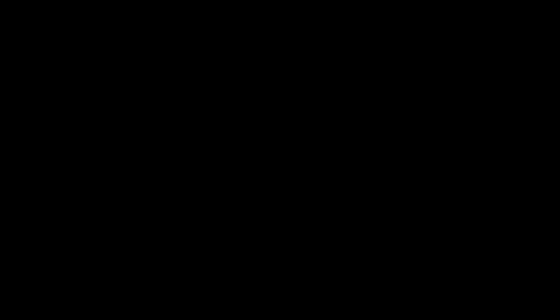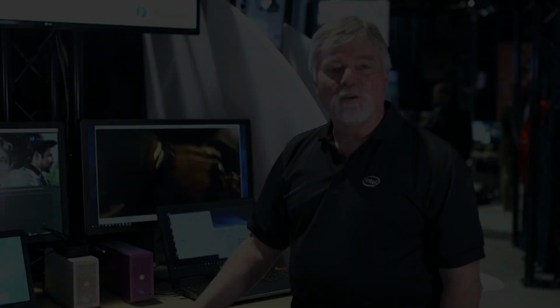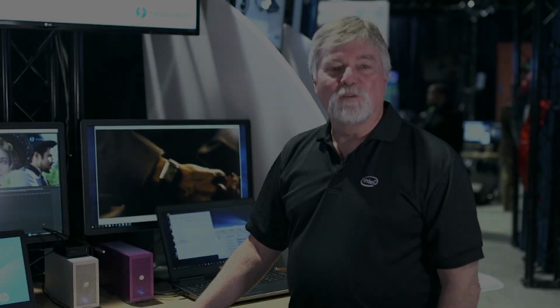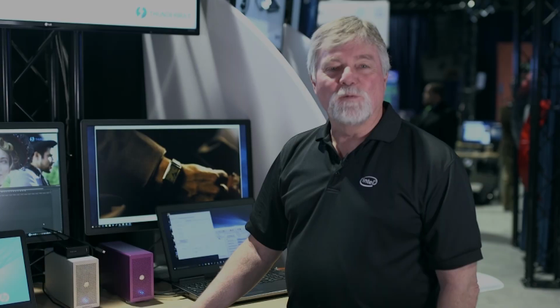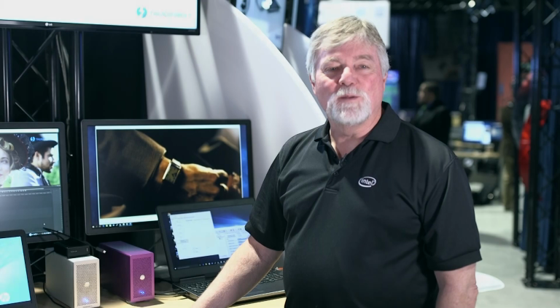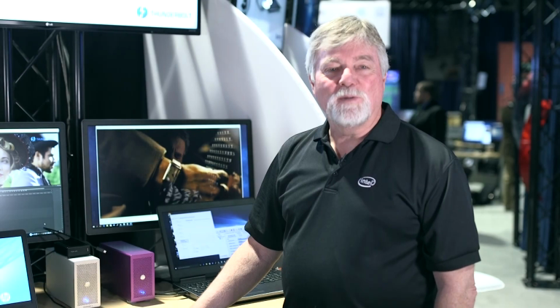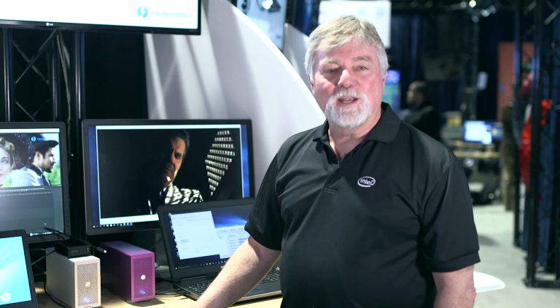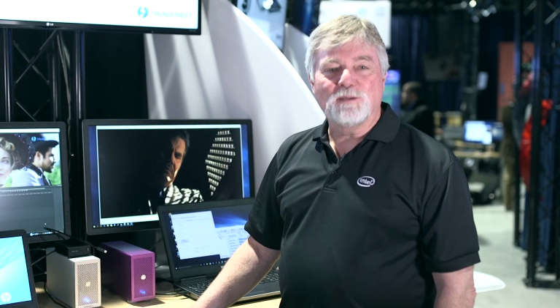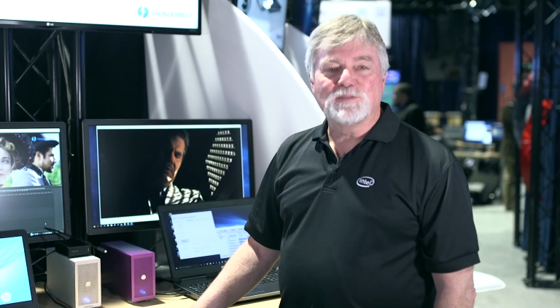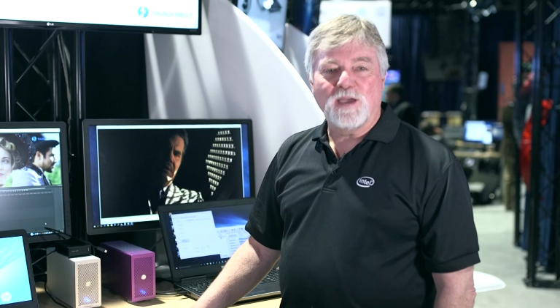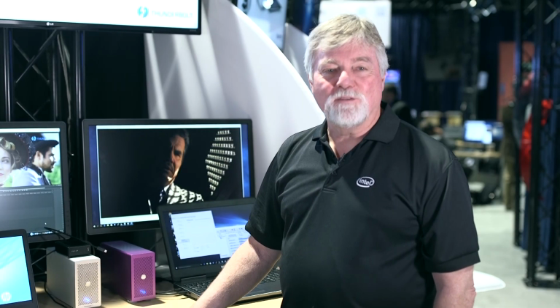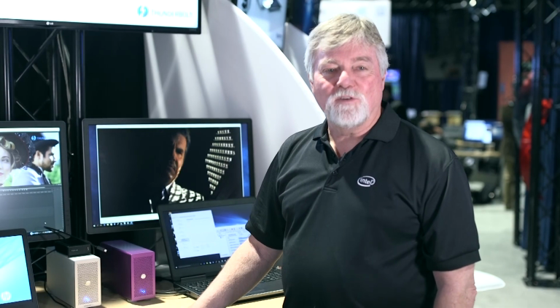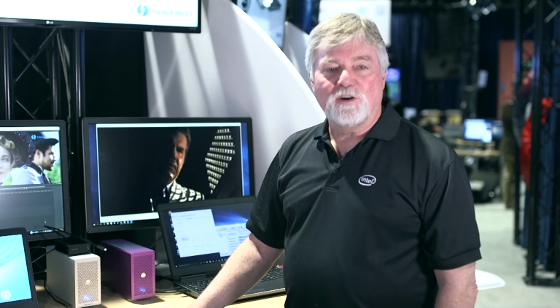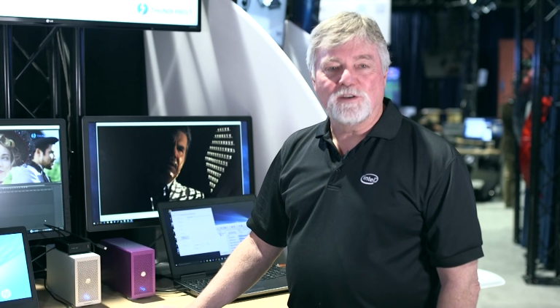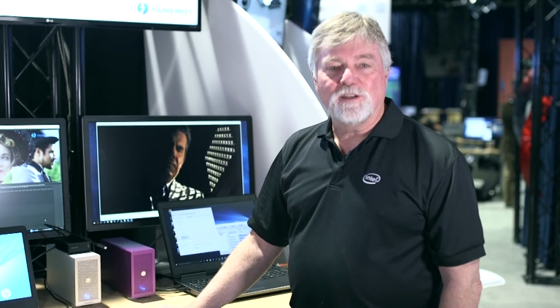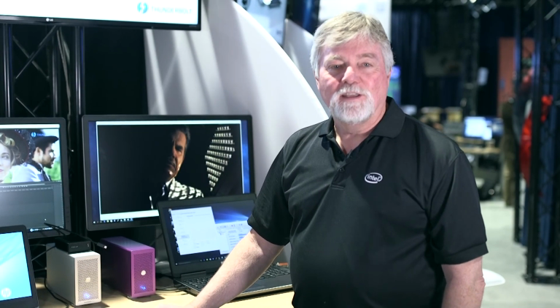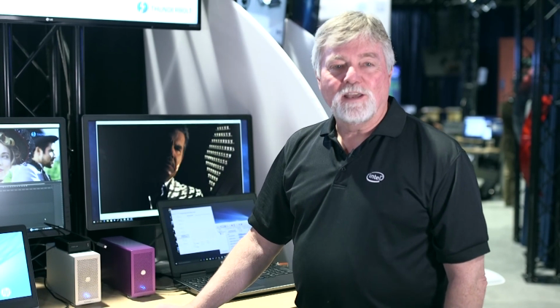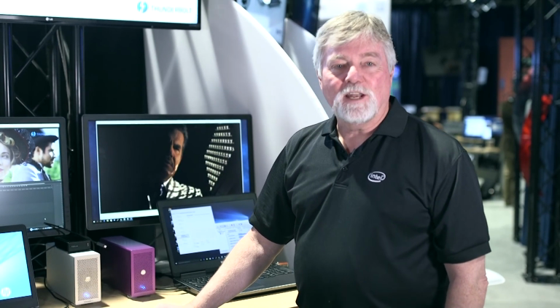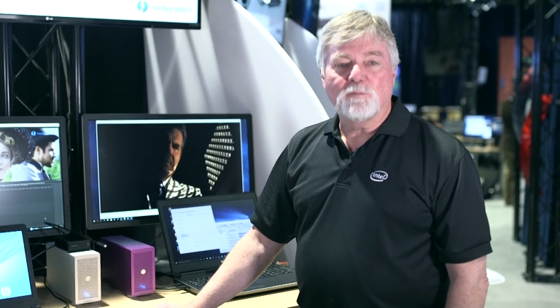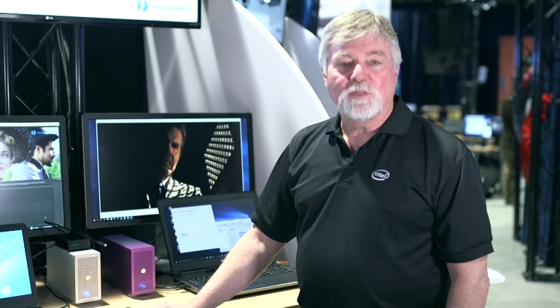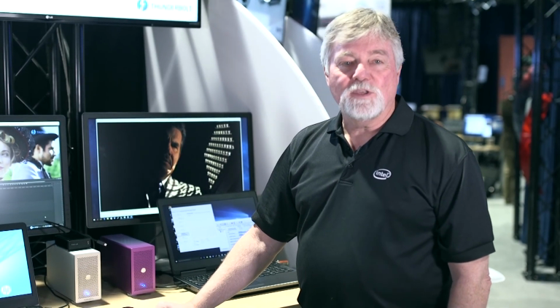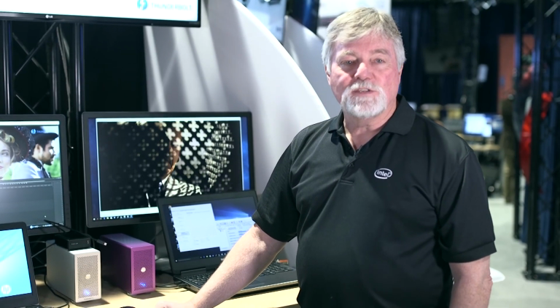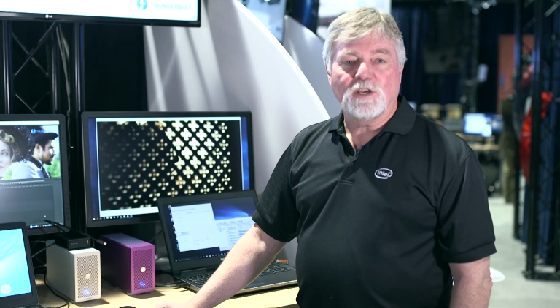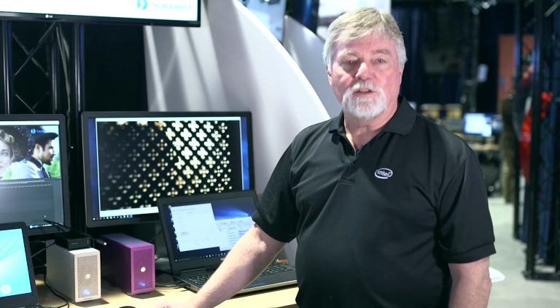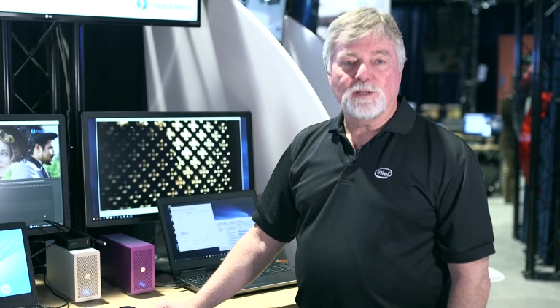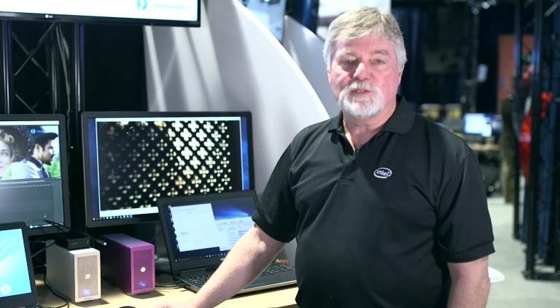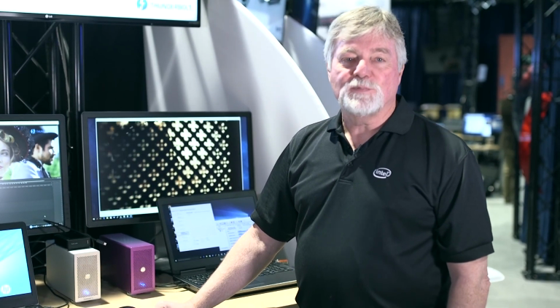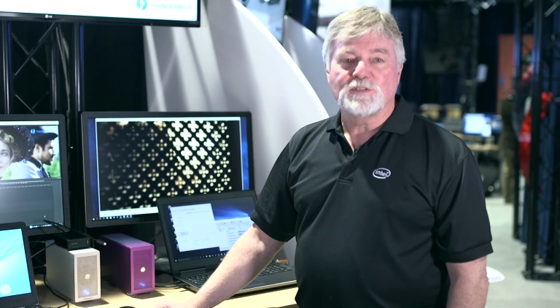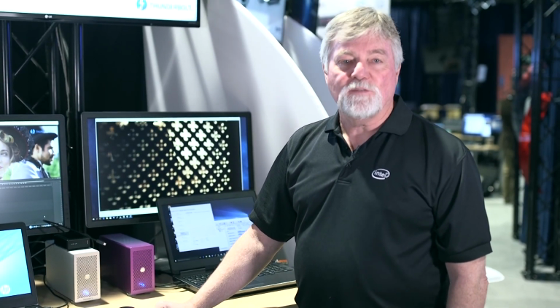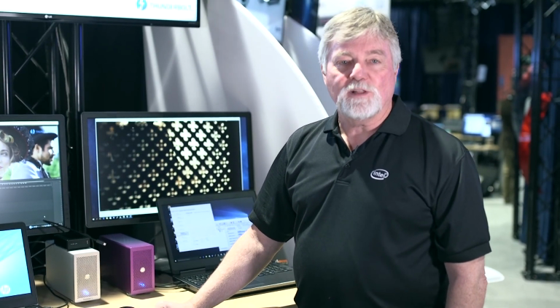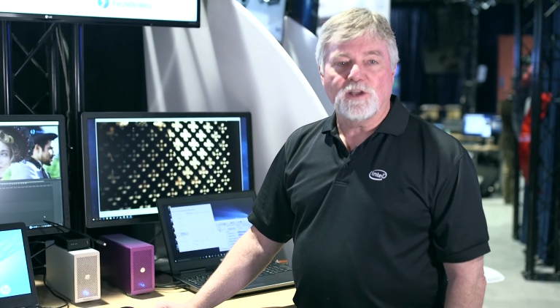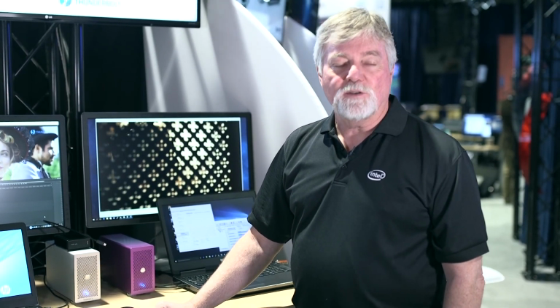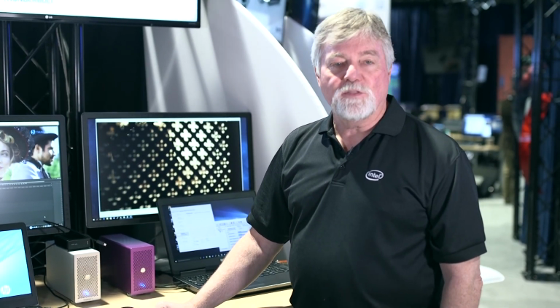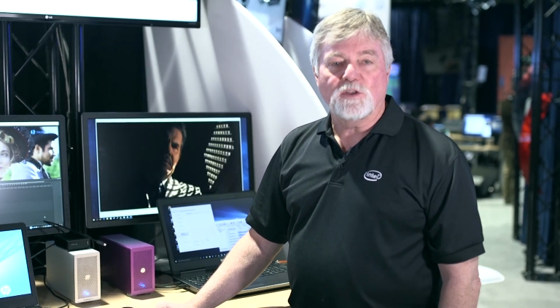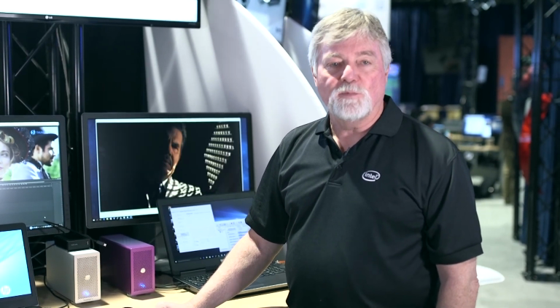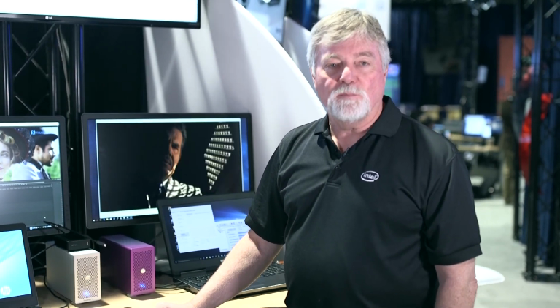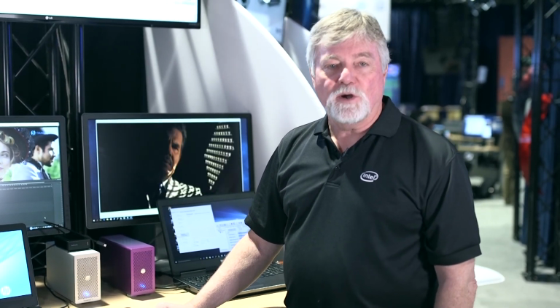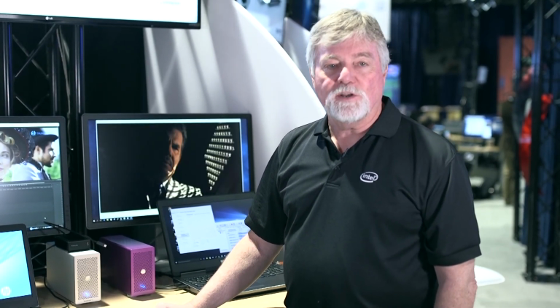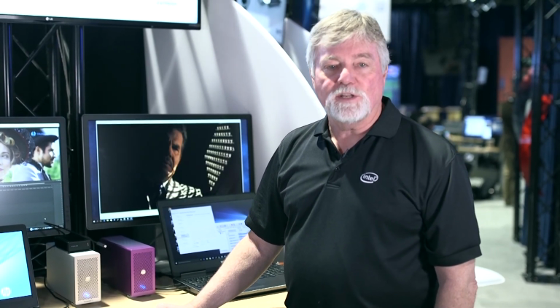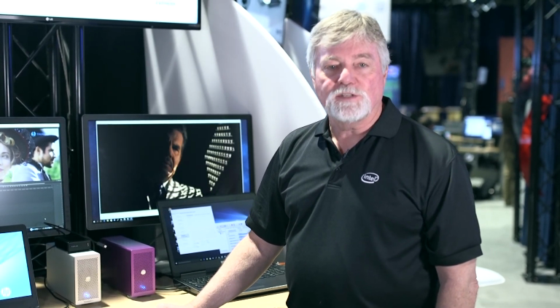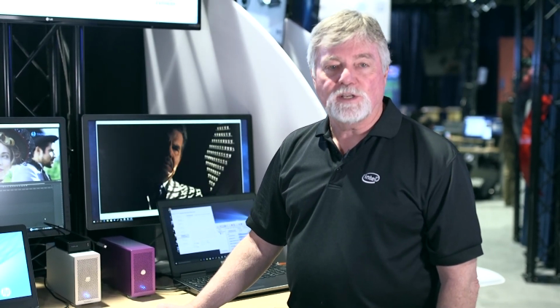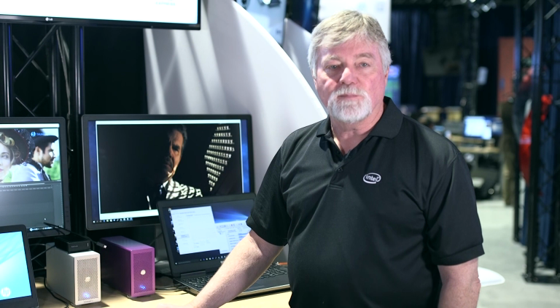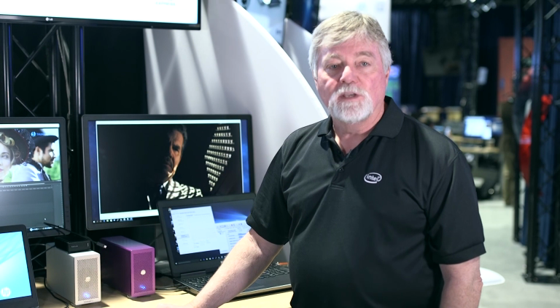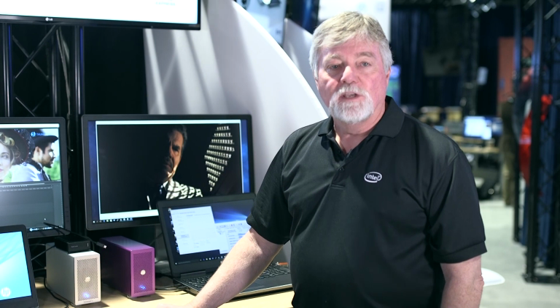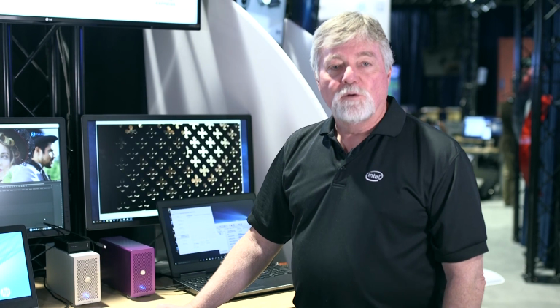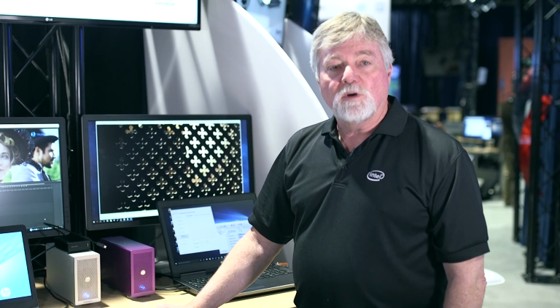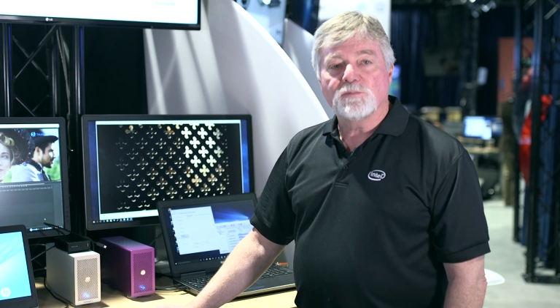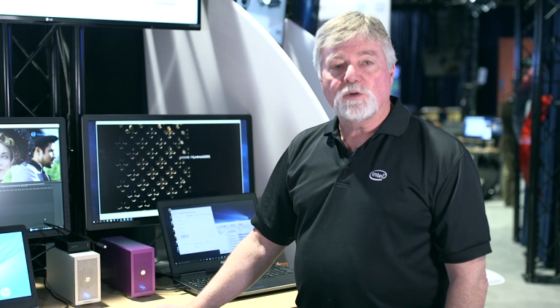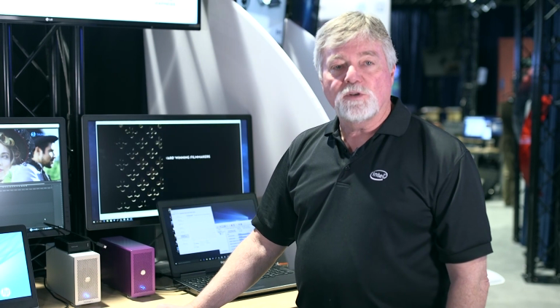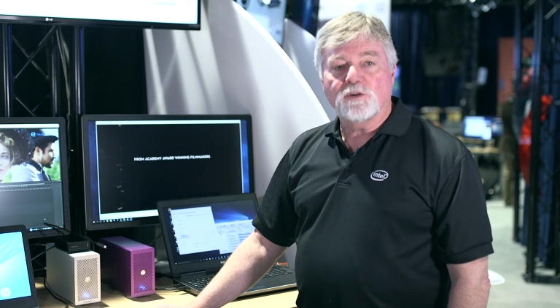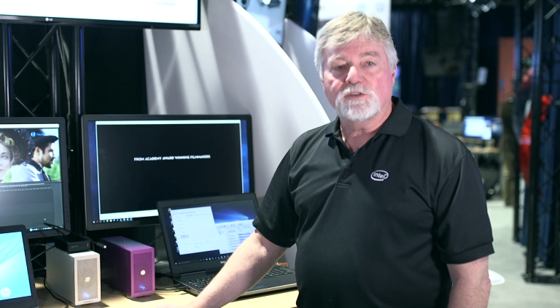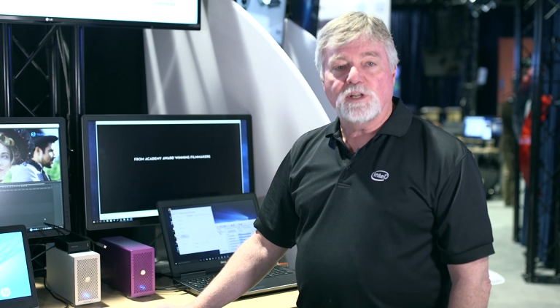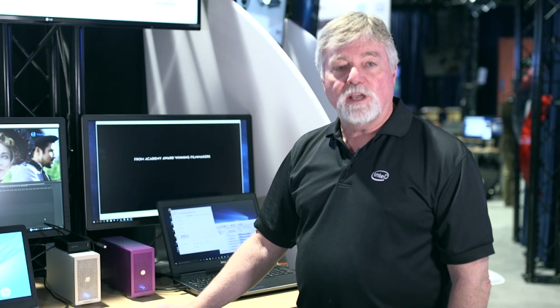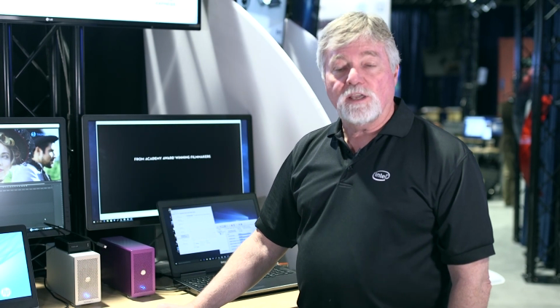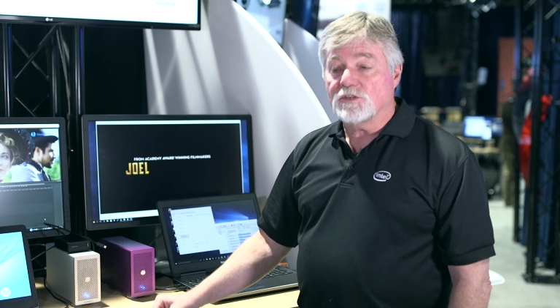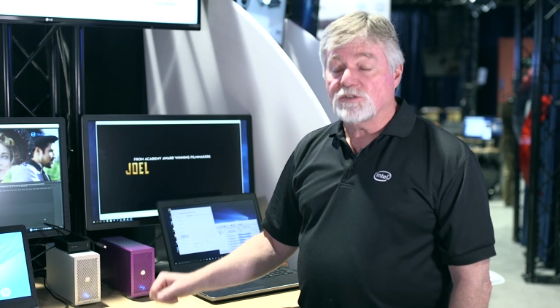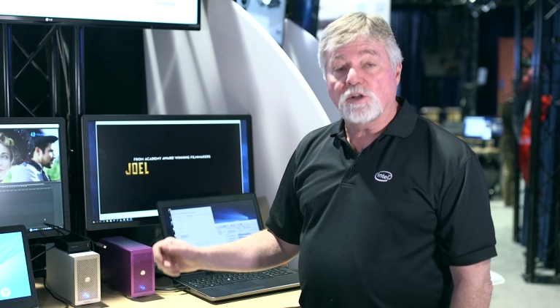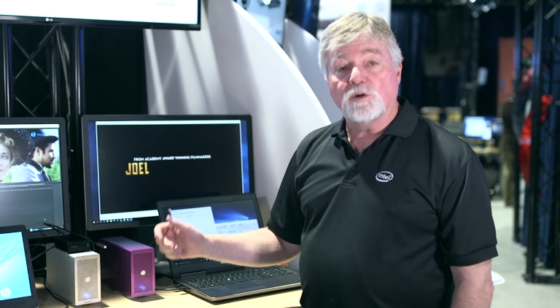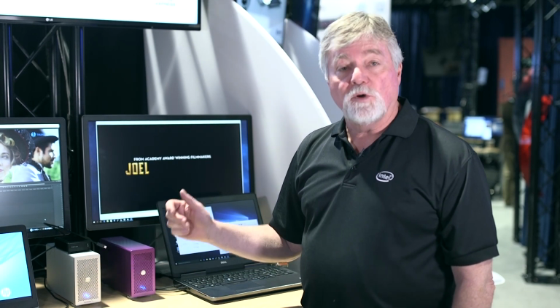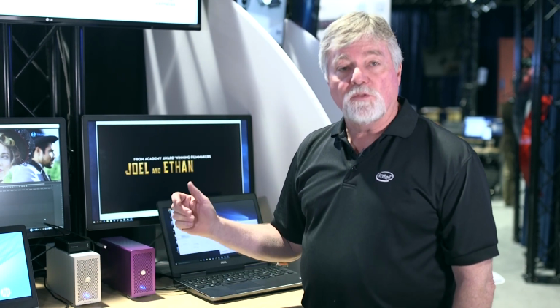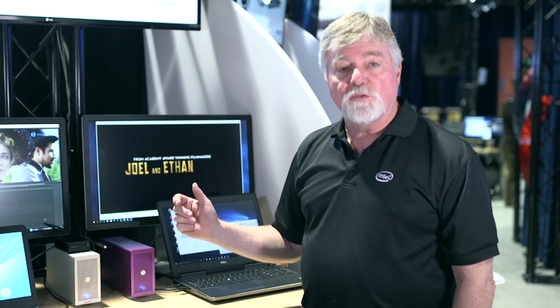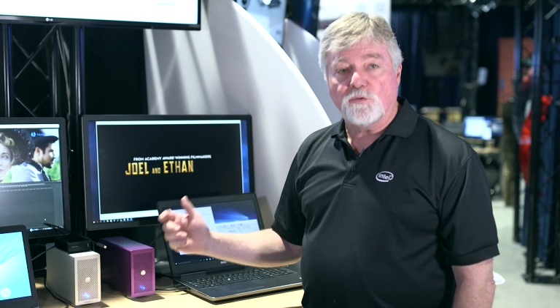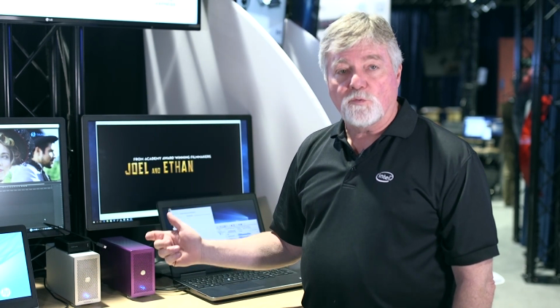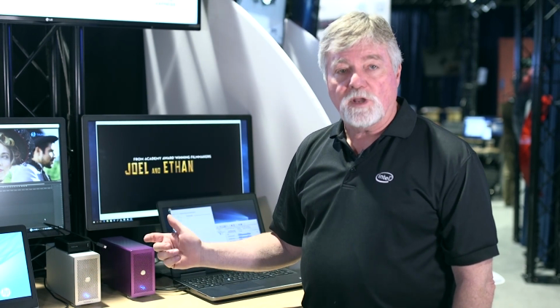Hello everyone, my name is Matt Vaughn and I'm with Intel, specifically on the Thunderbolt marketing team. What I'm showing here today is Thunderbolt 3.